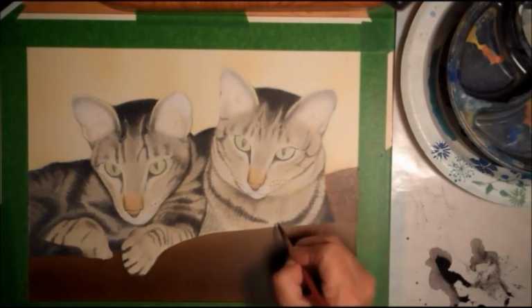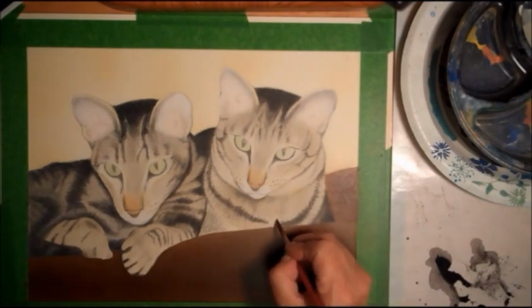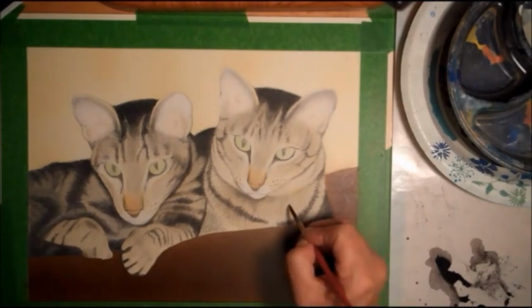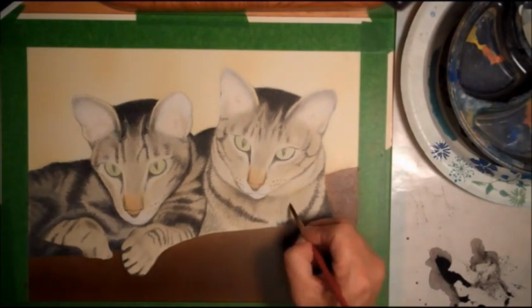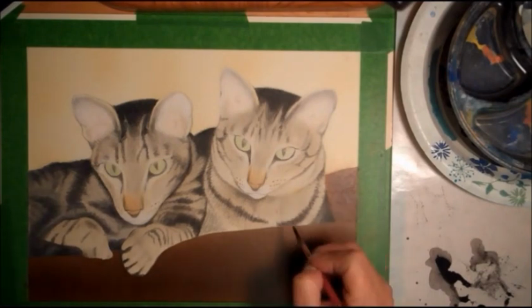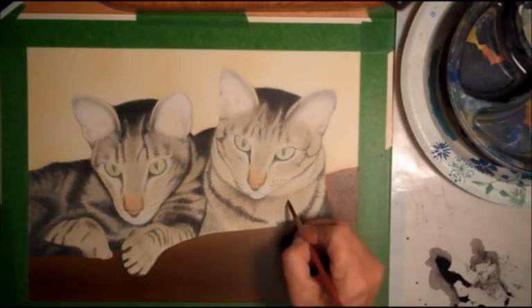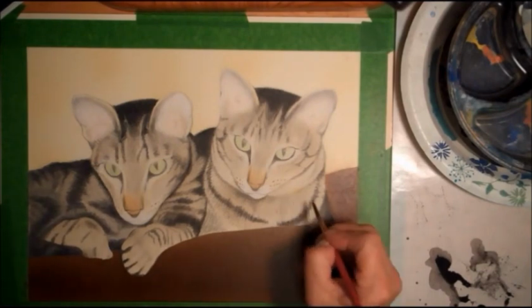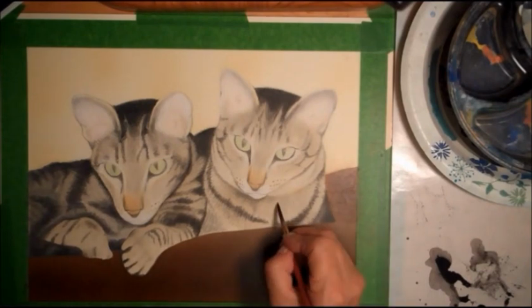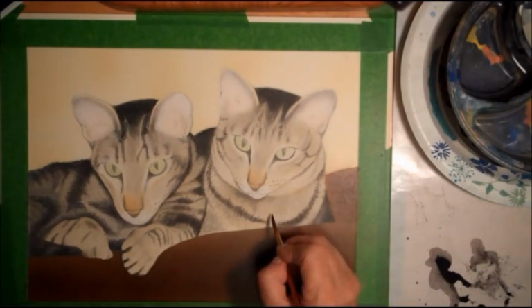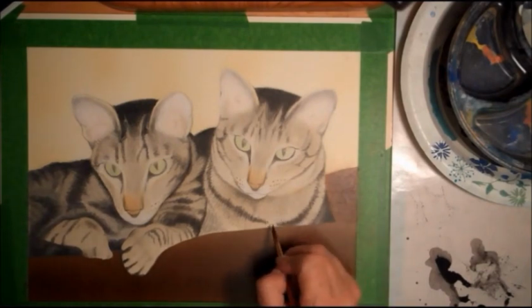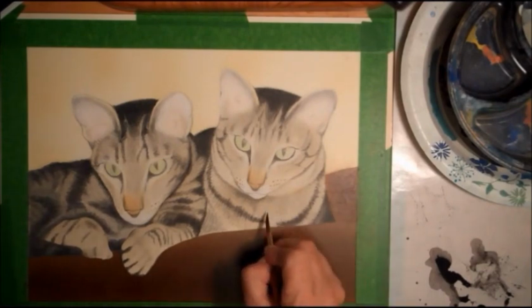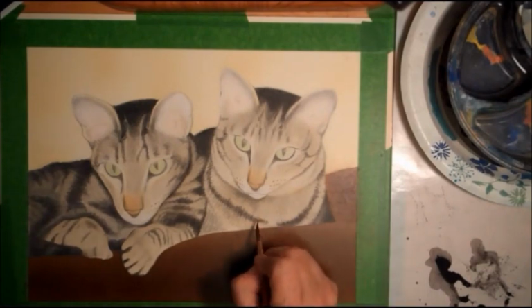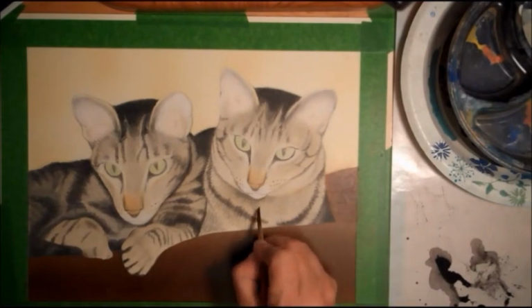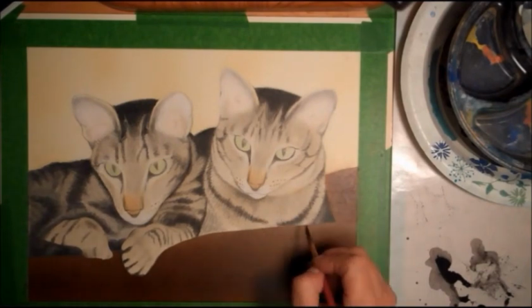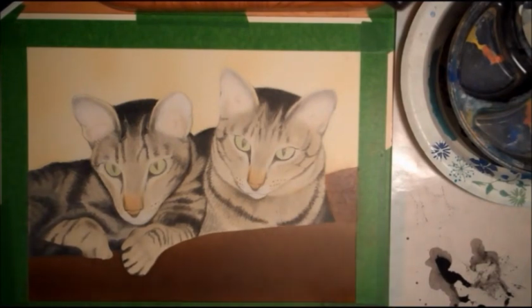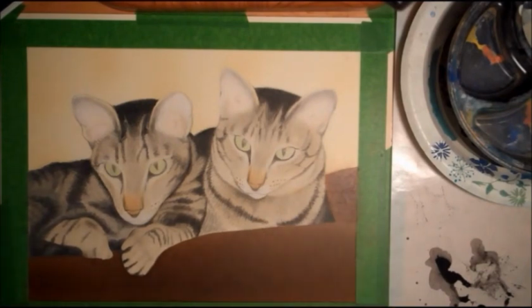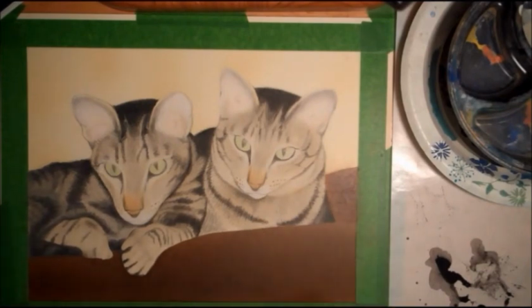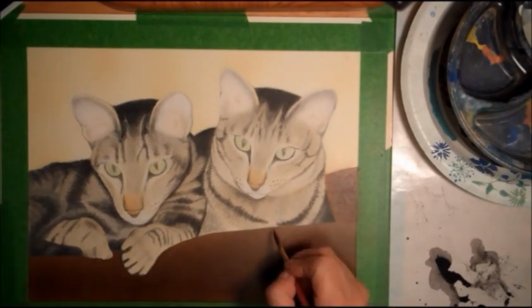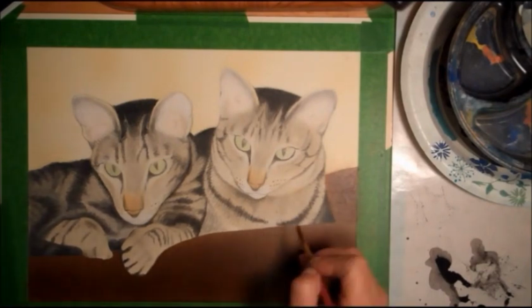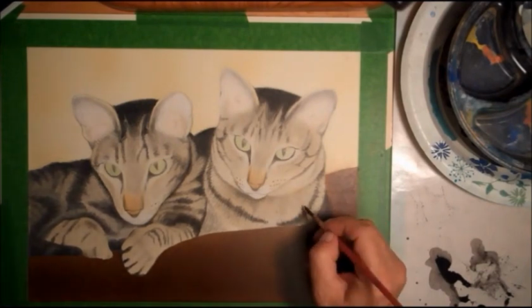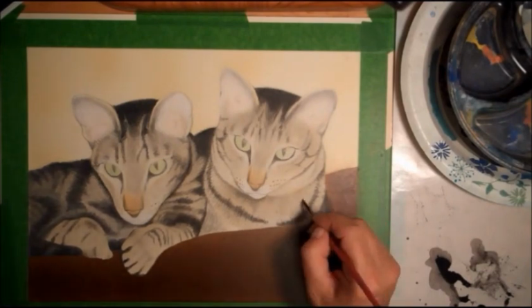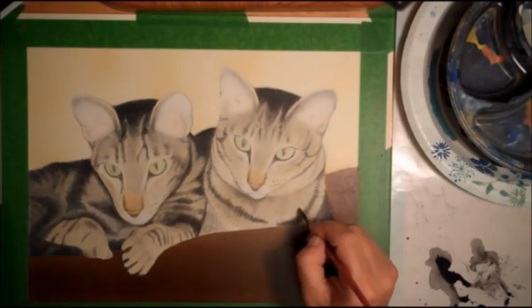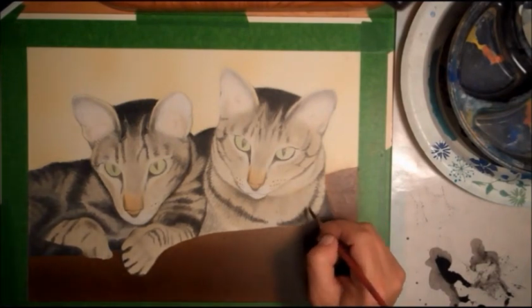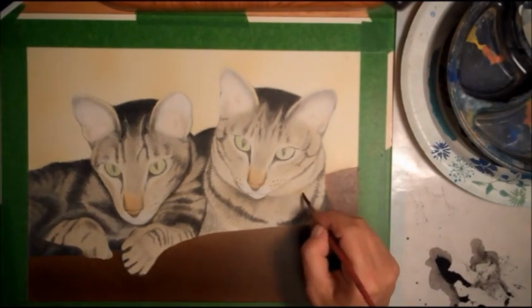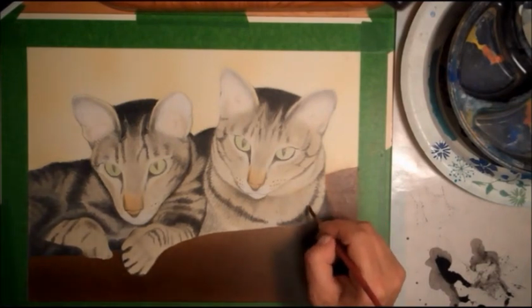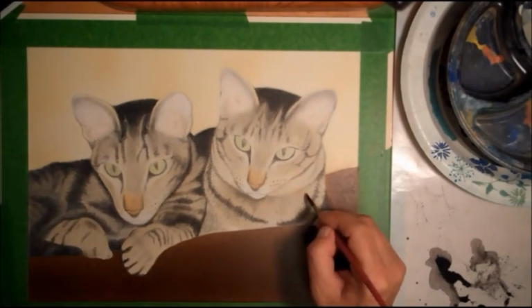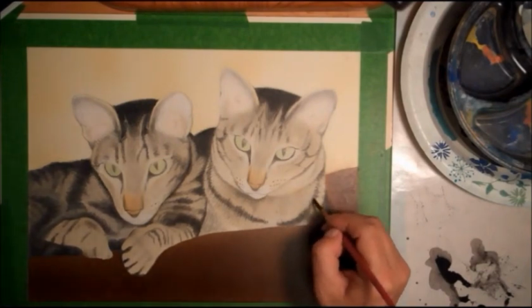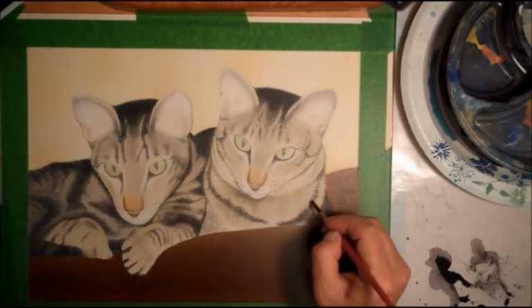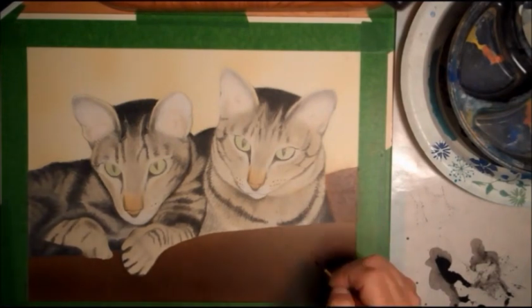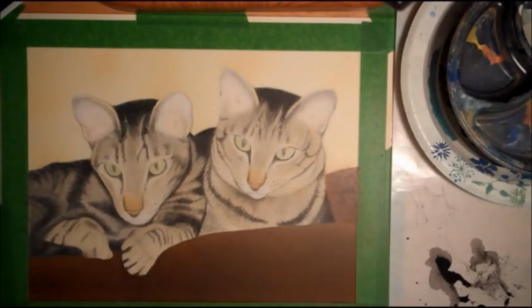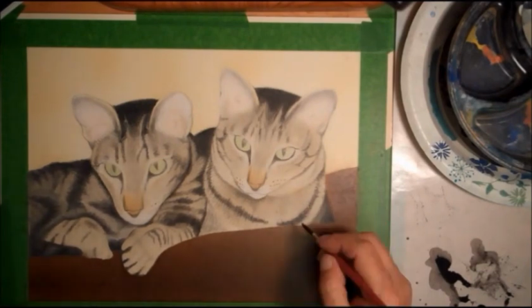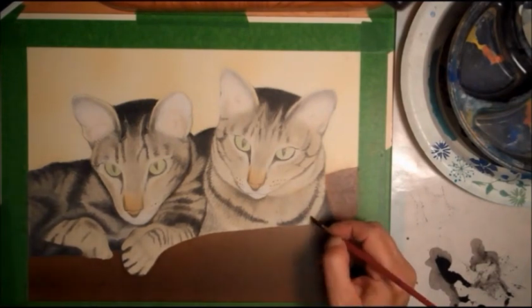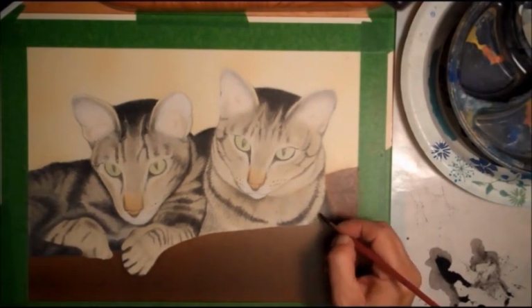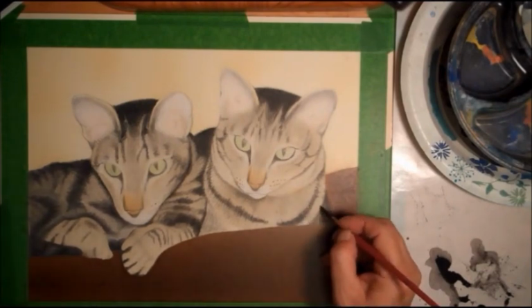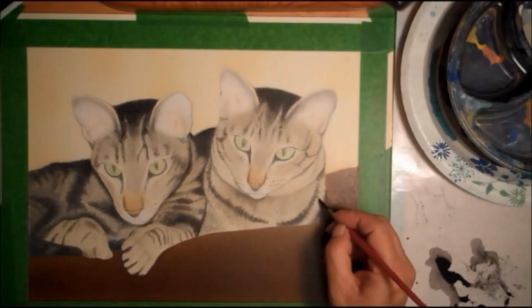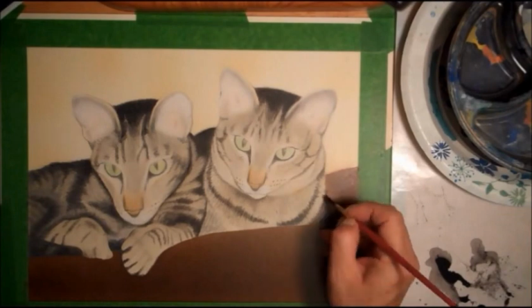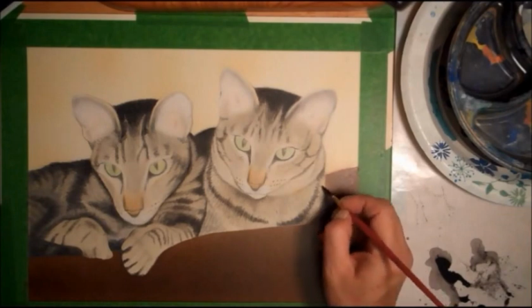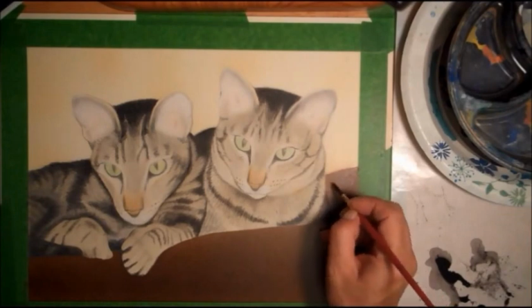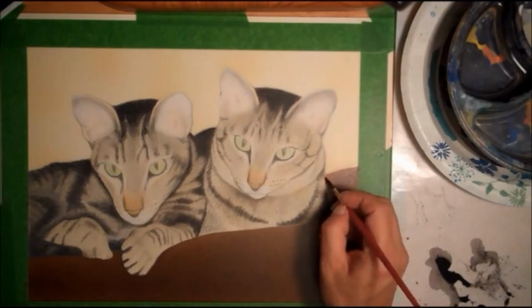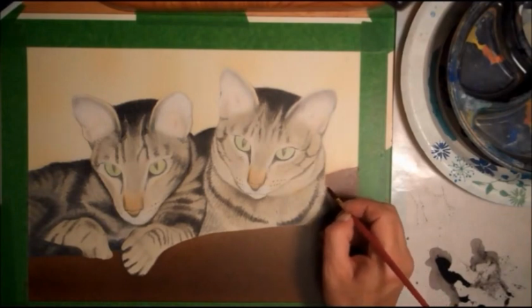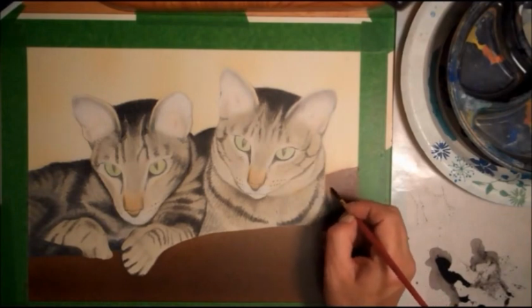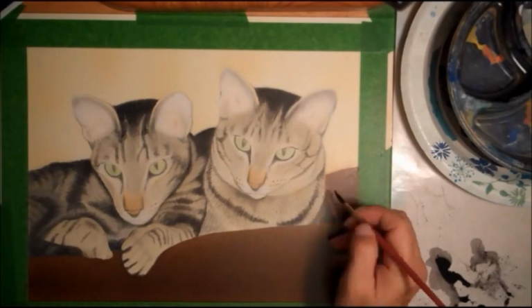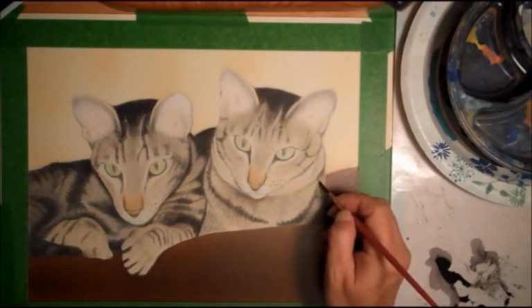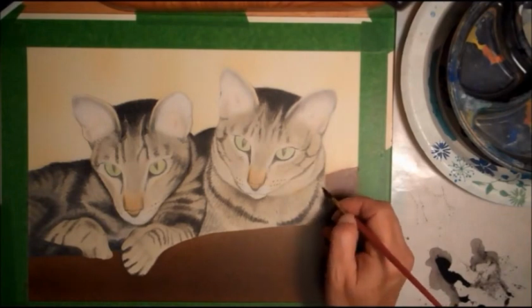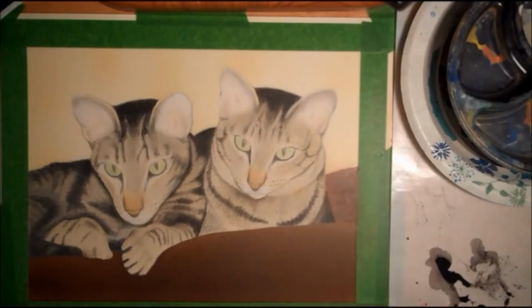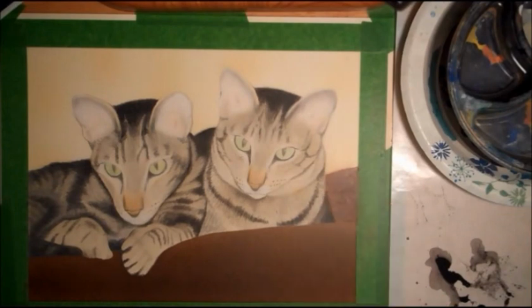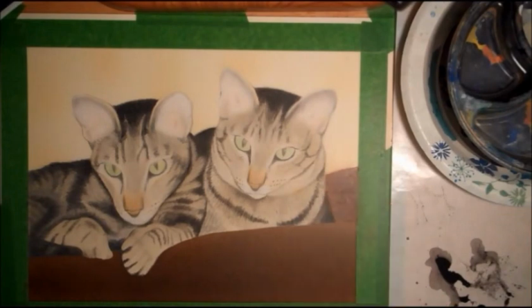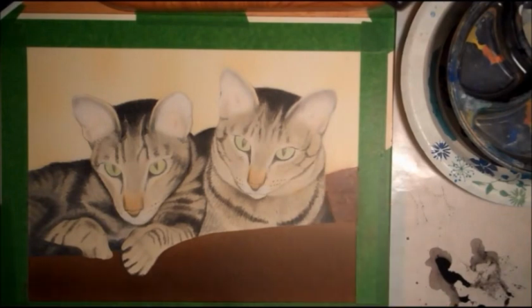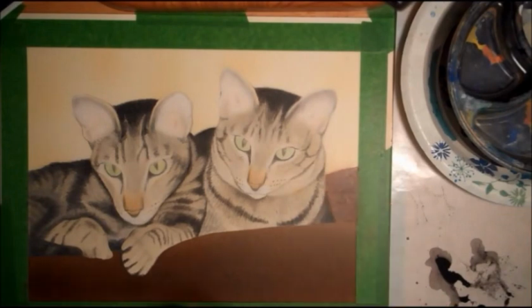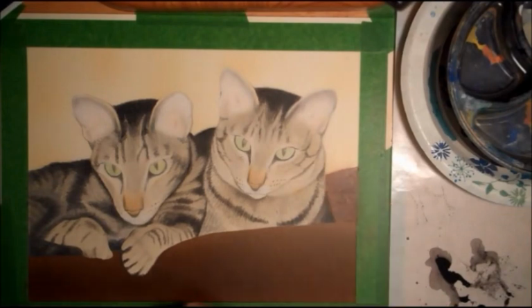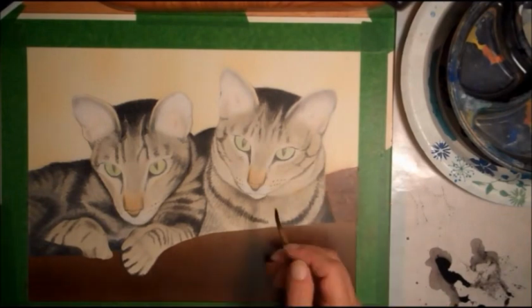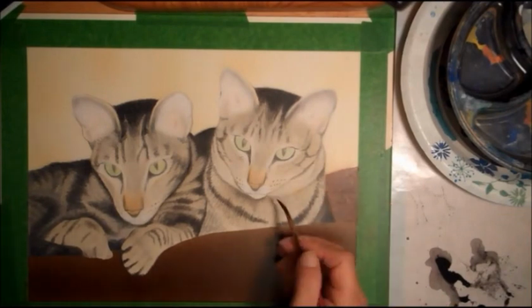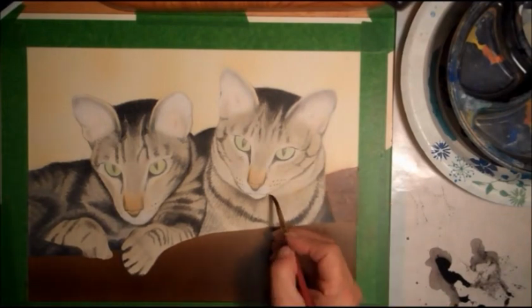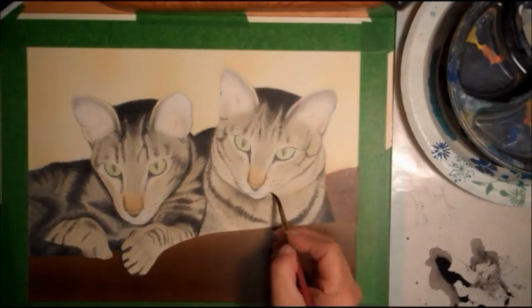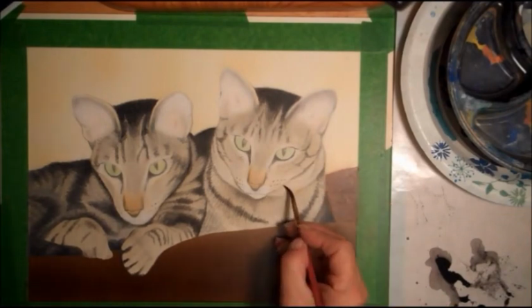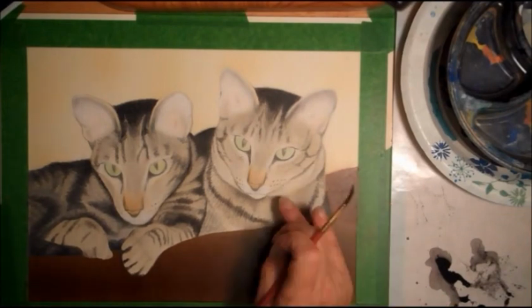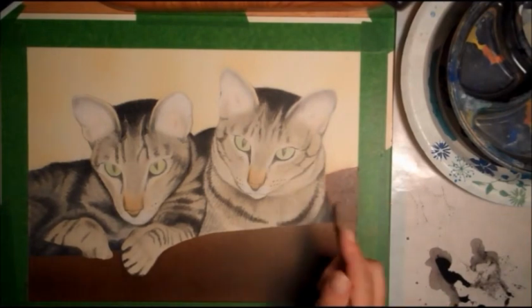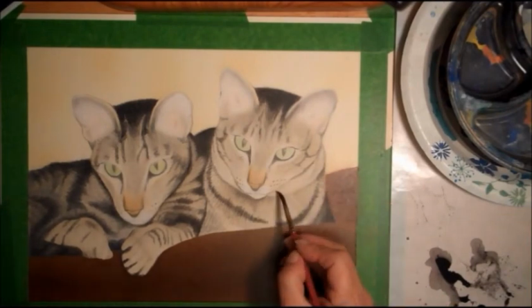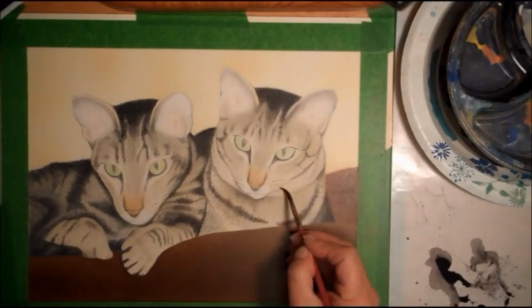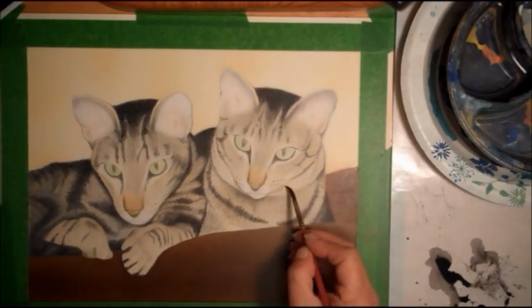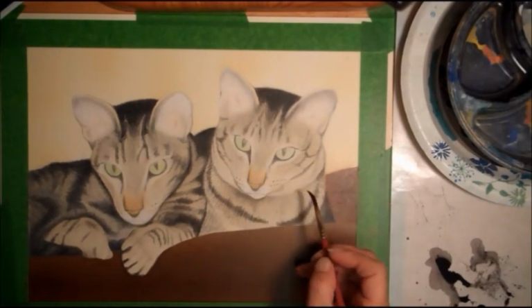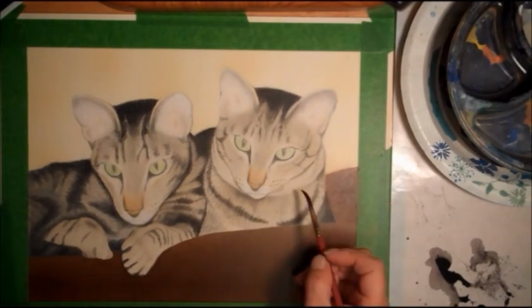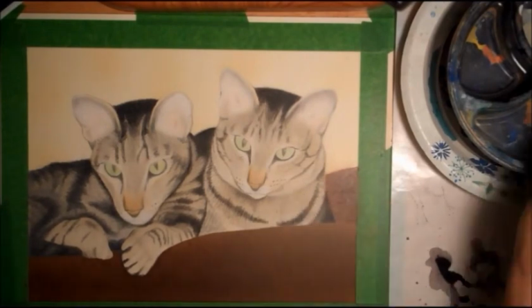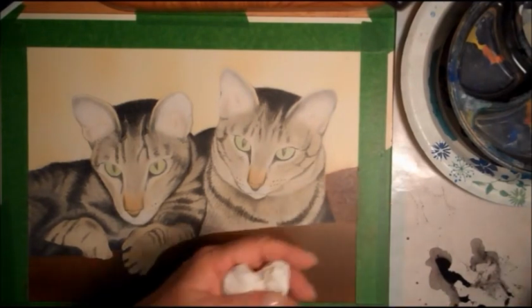Okay, I'm almost done. I'm going to do the details and post a final picture.